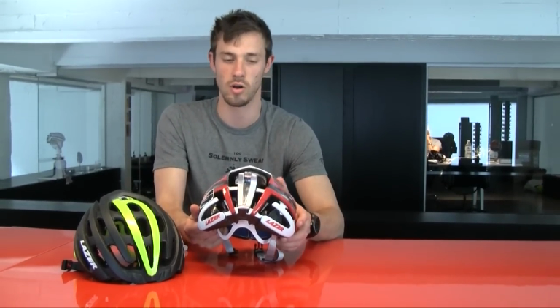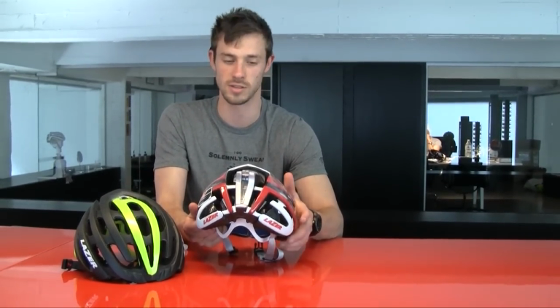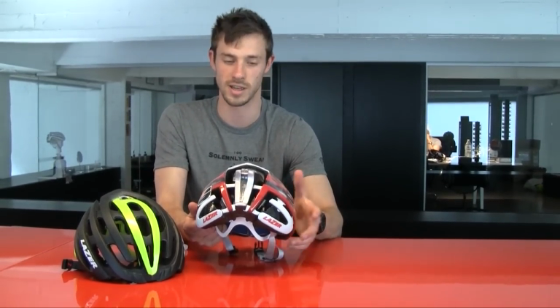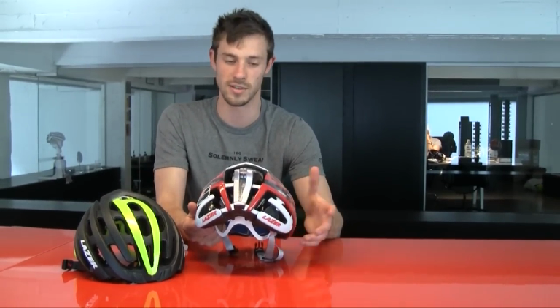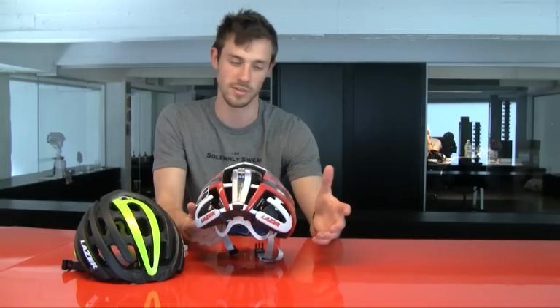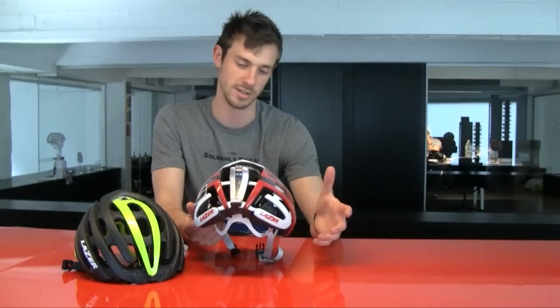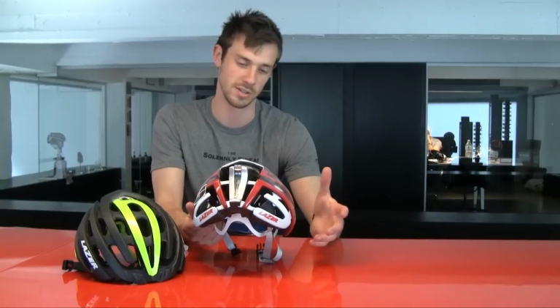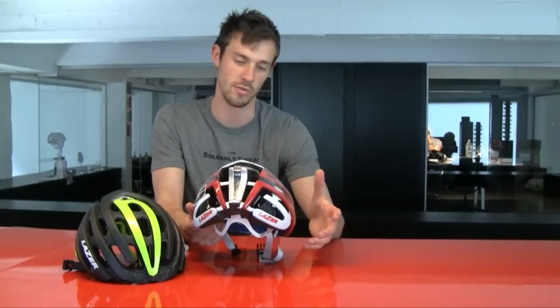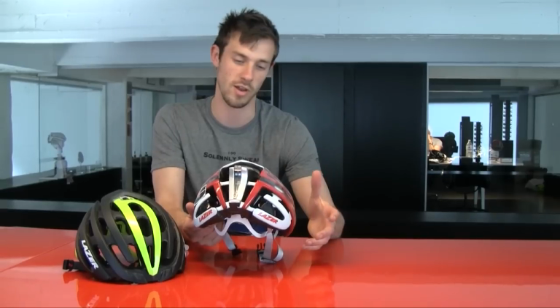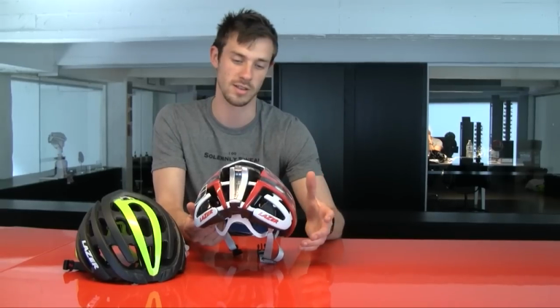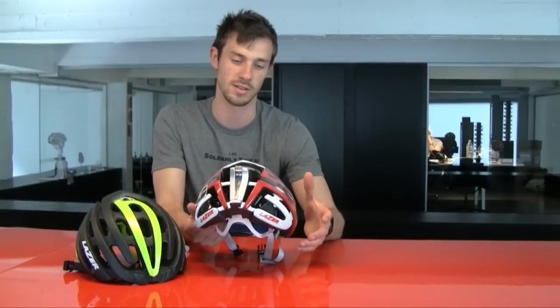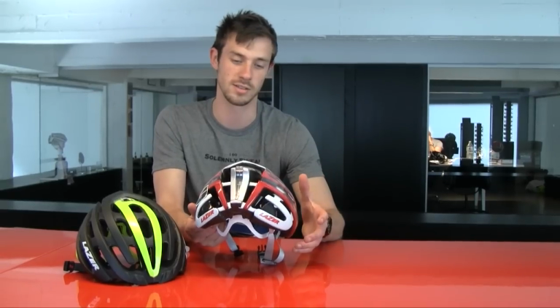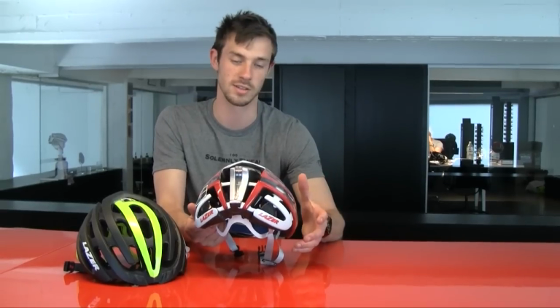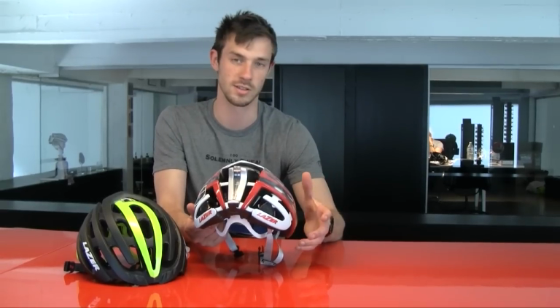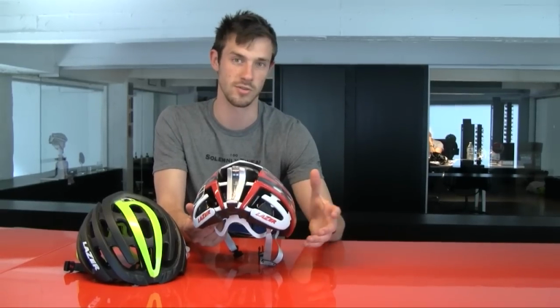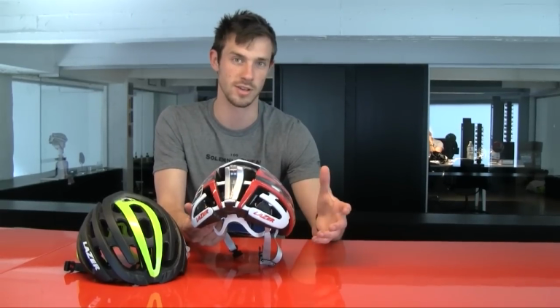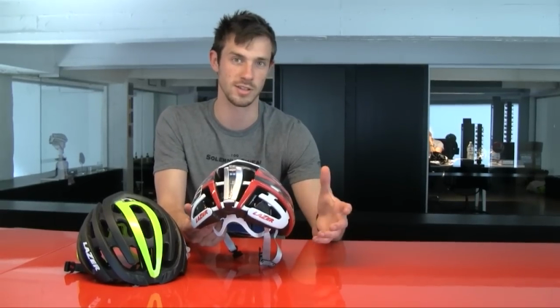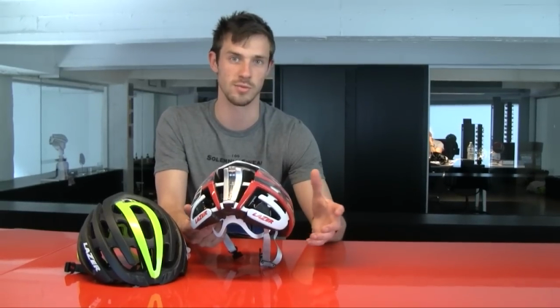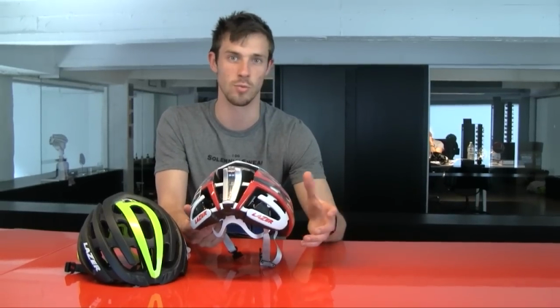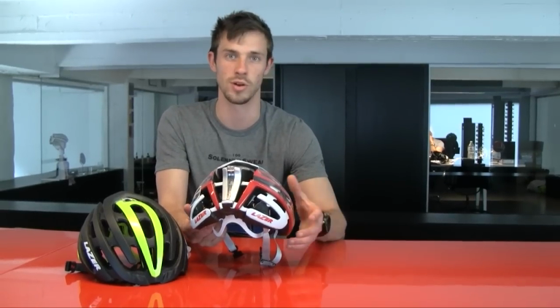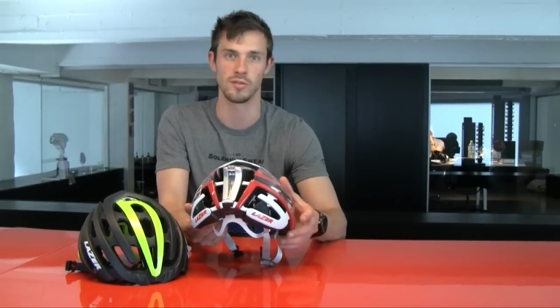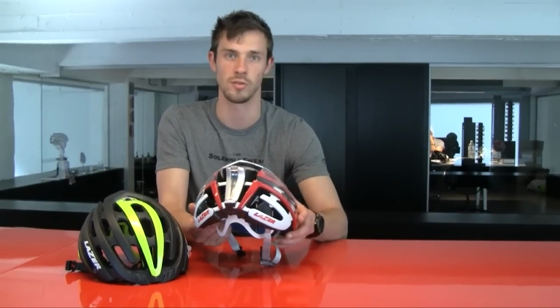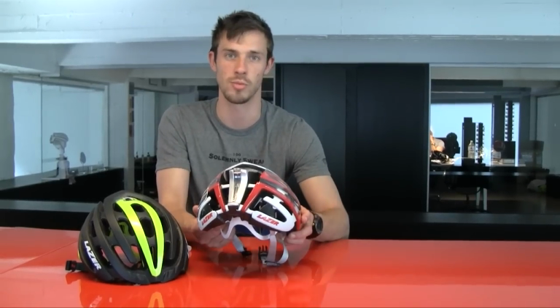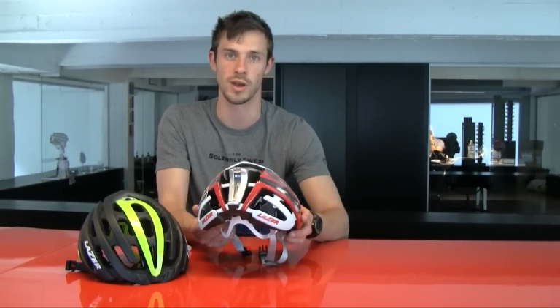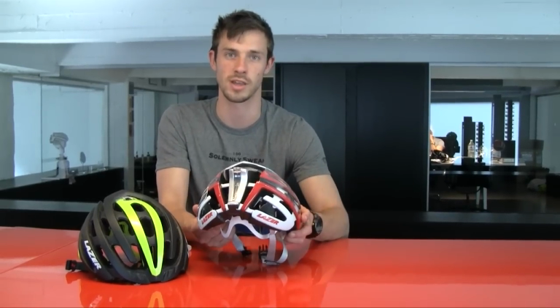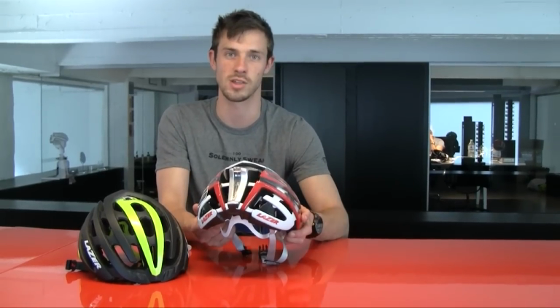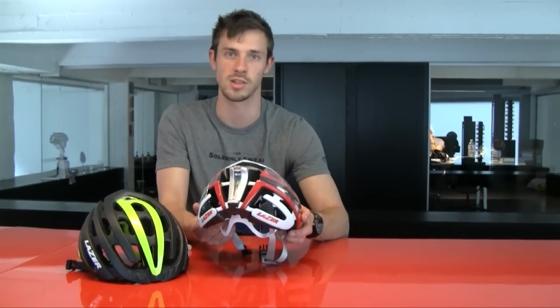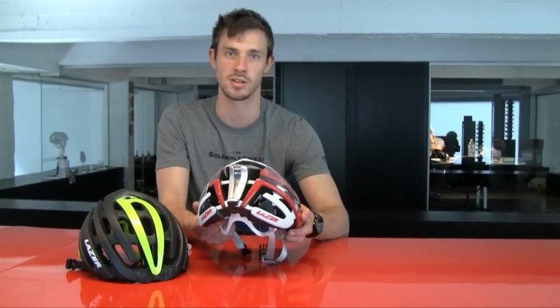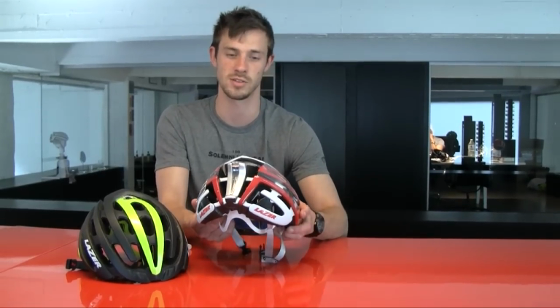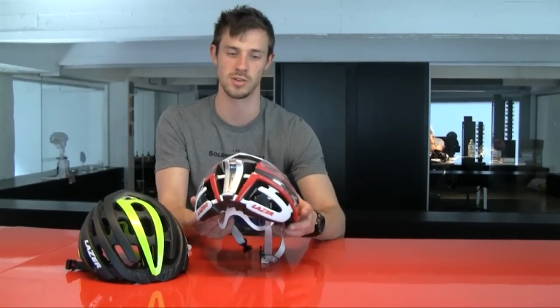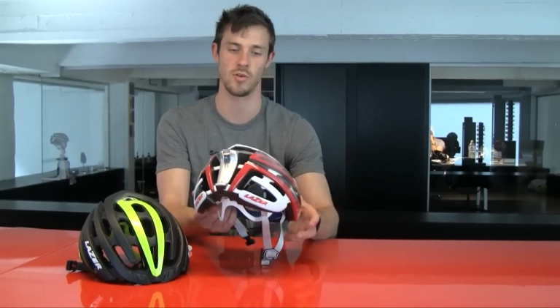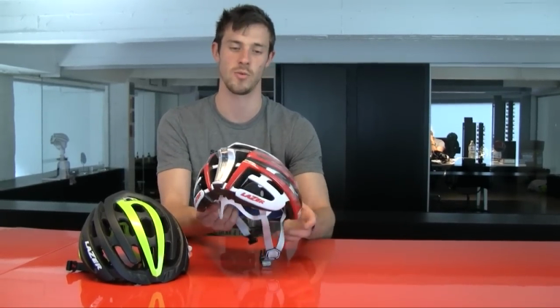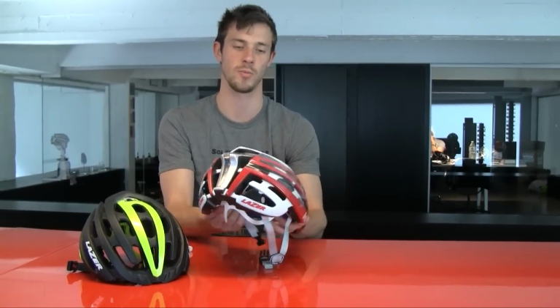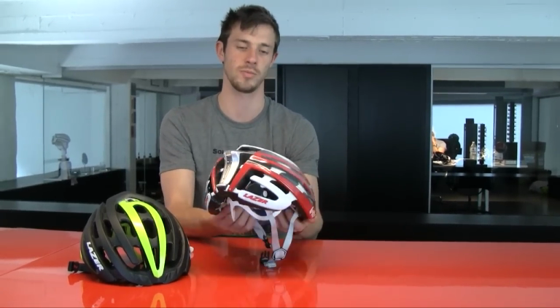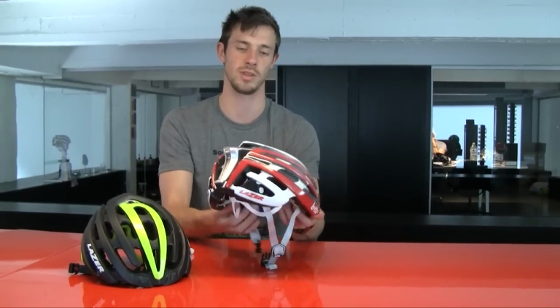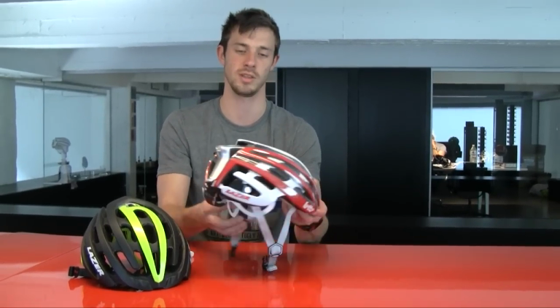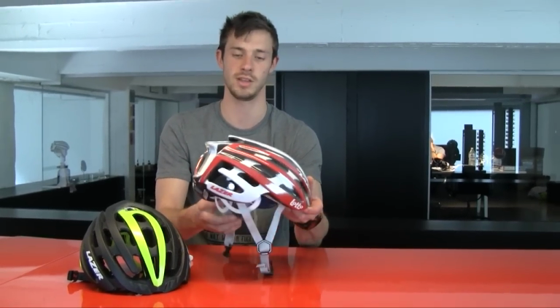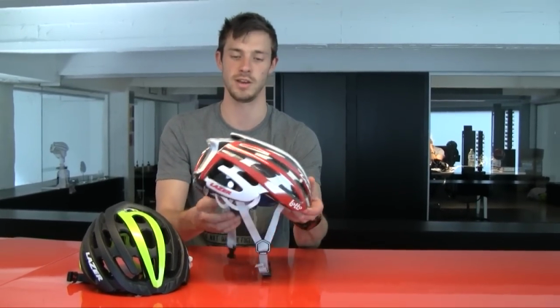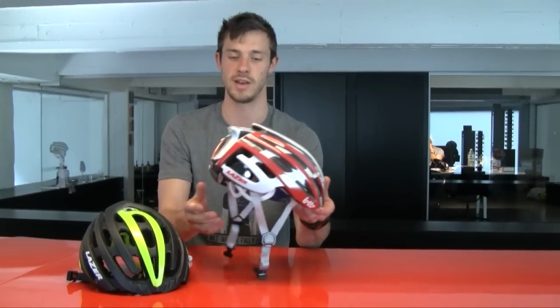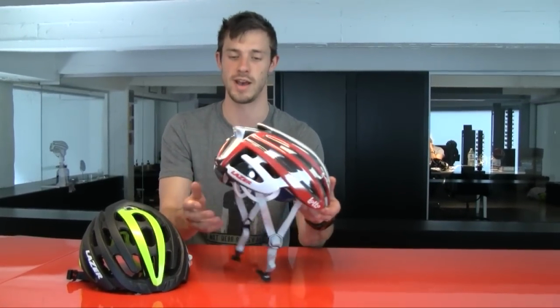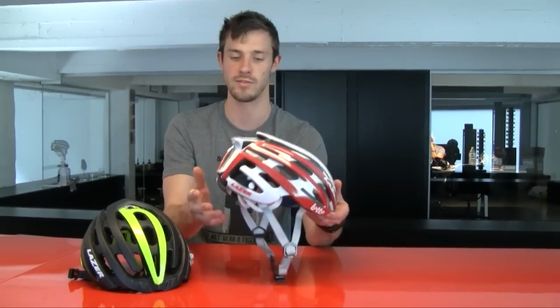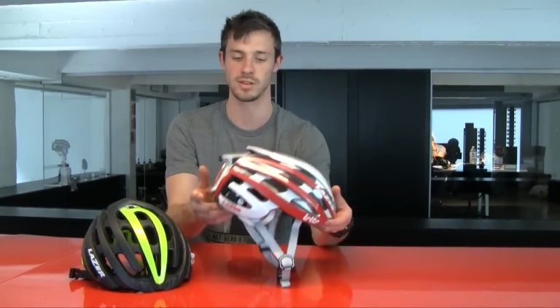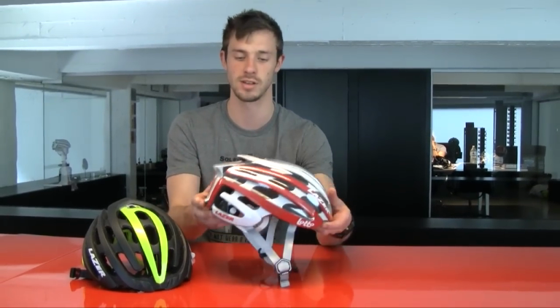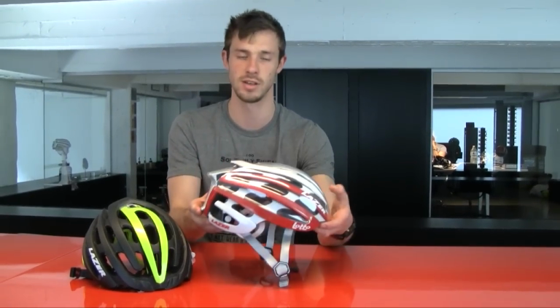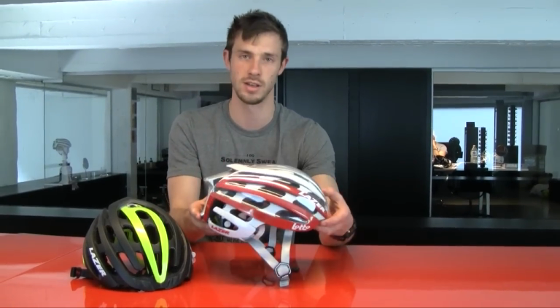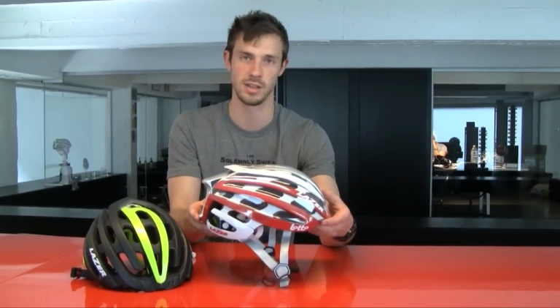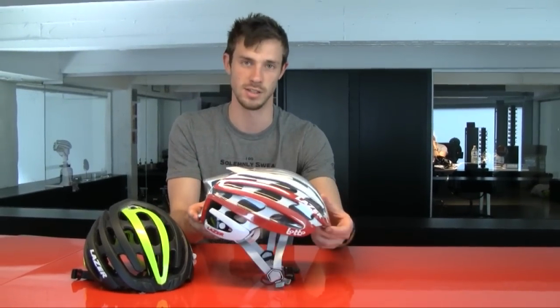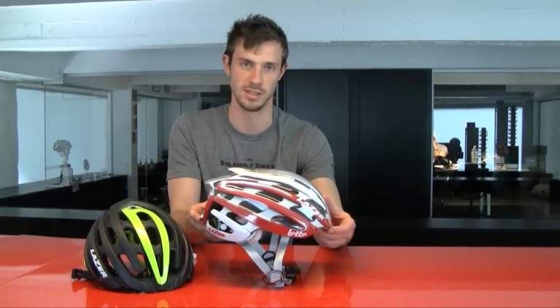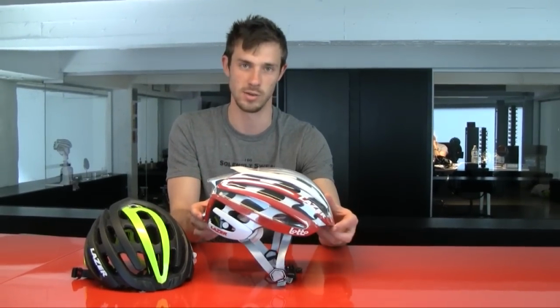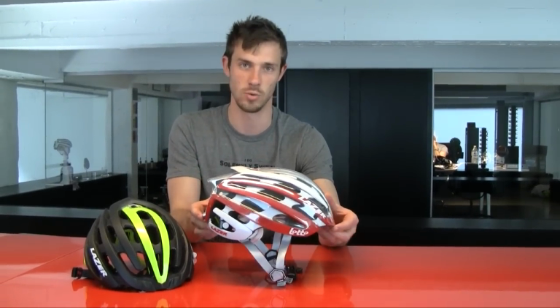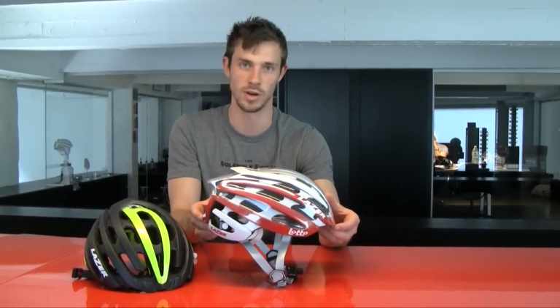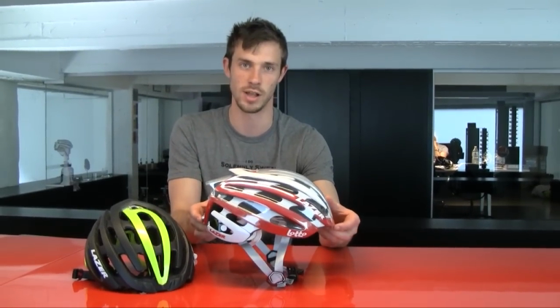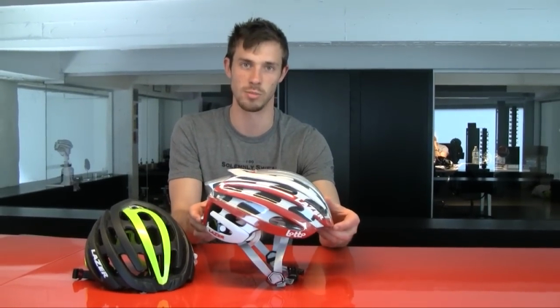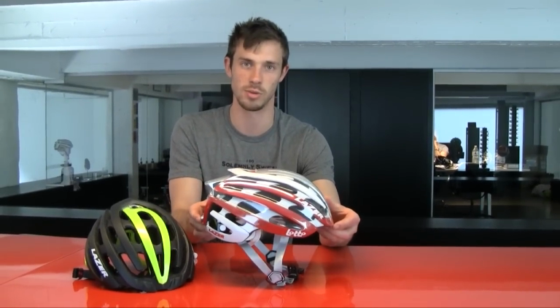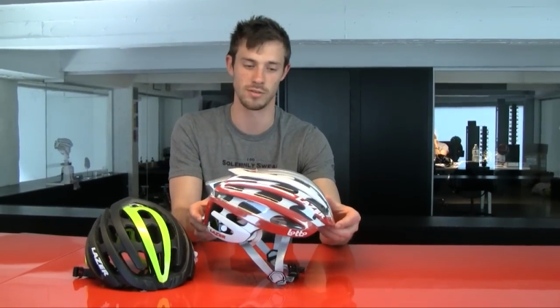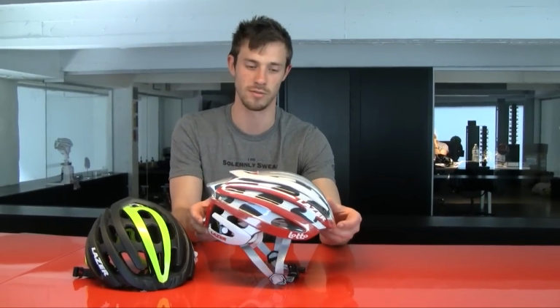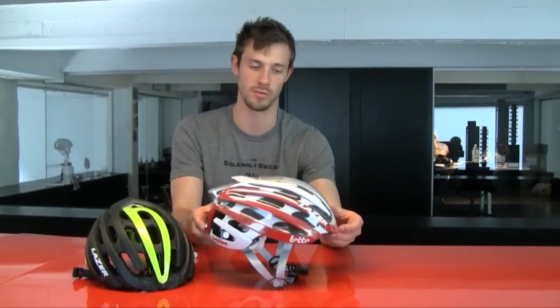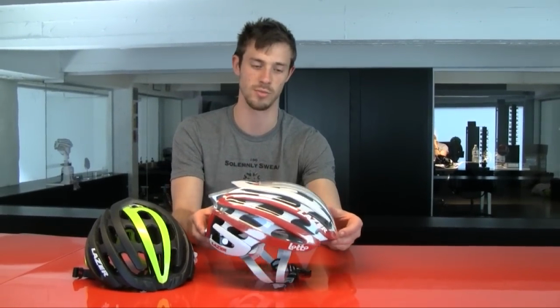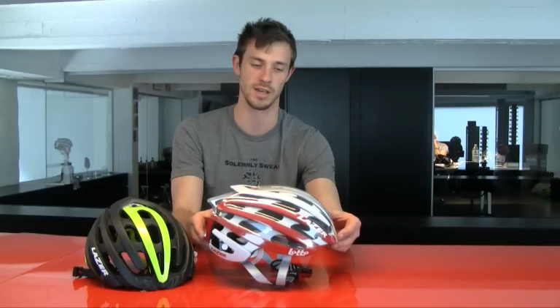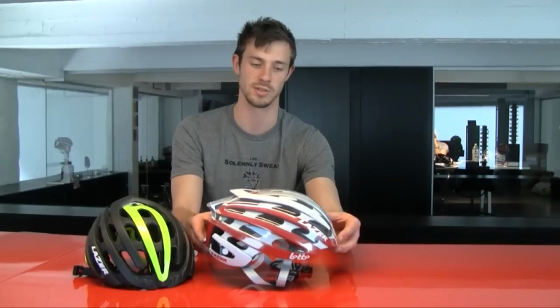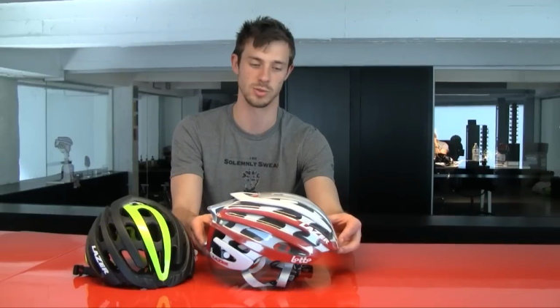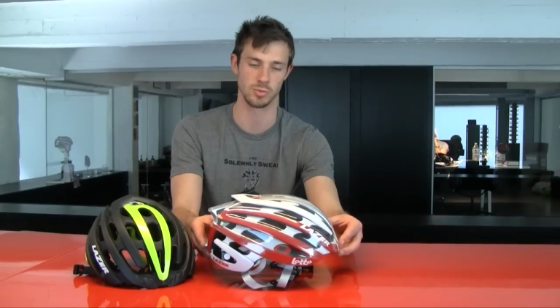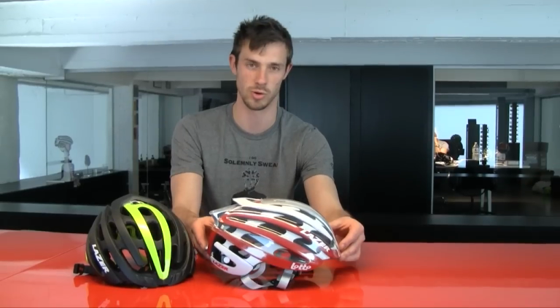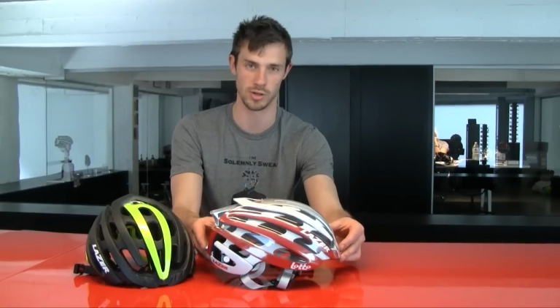Altogether this creates a wonderful package. So, here you have it — the Z1 helmet from Lasersport.